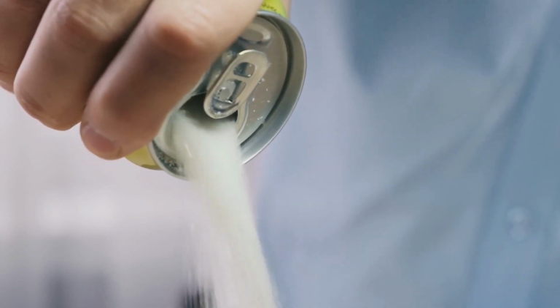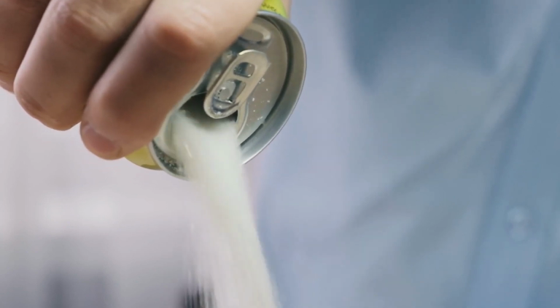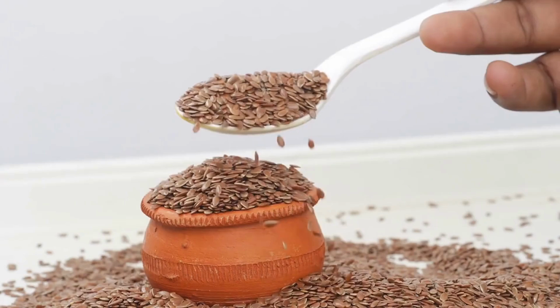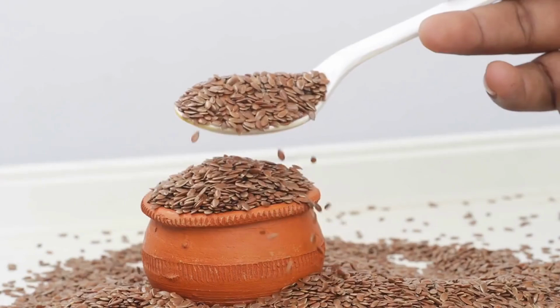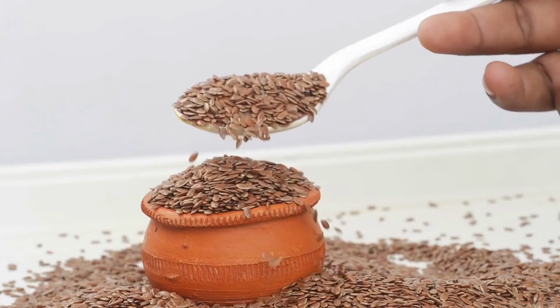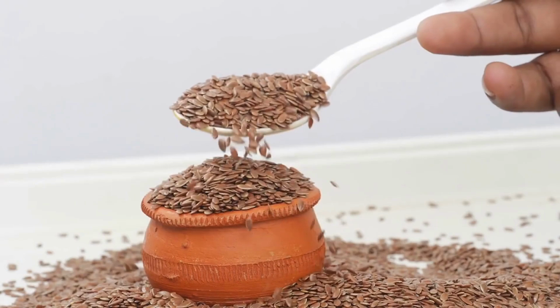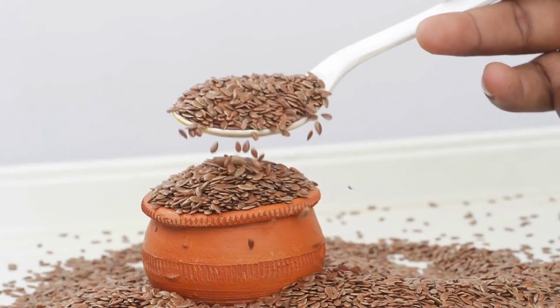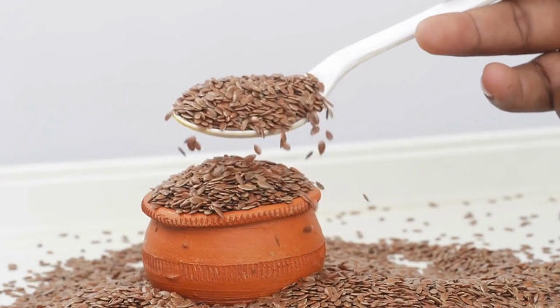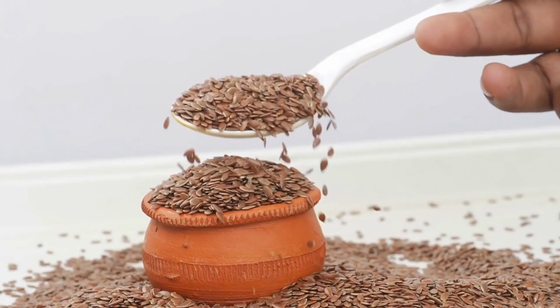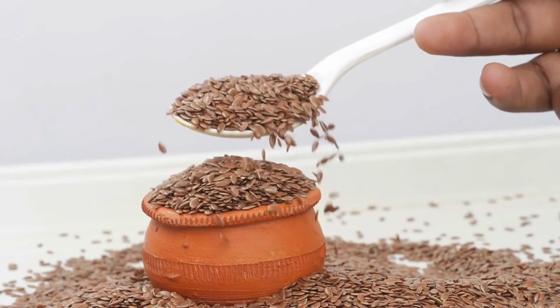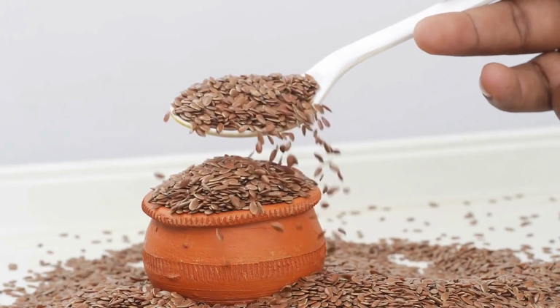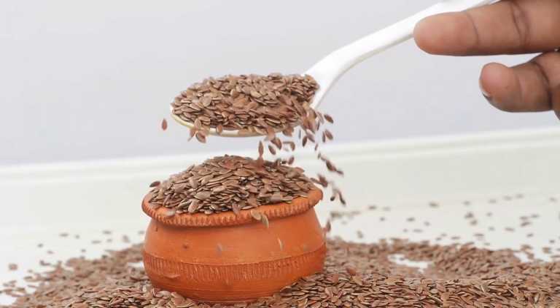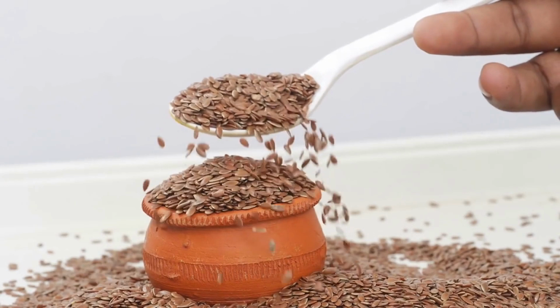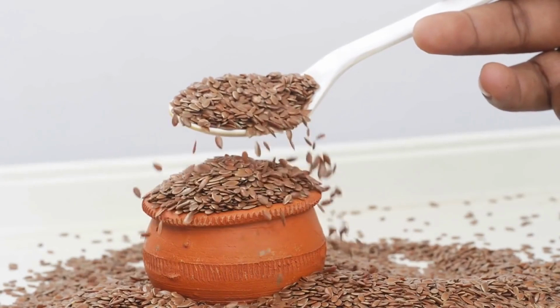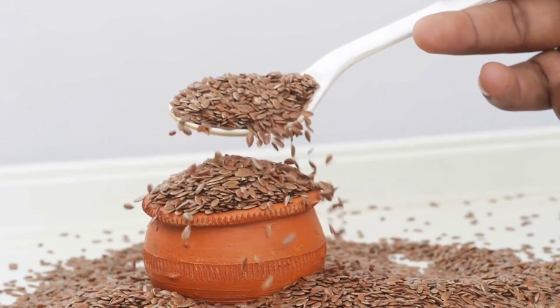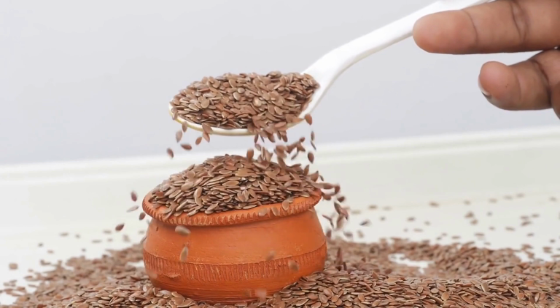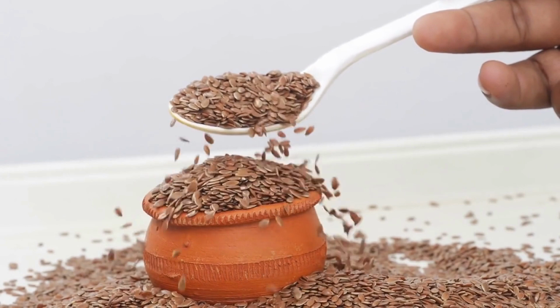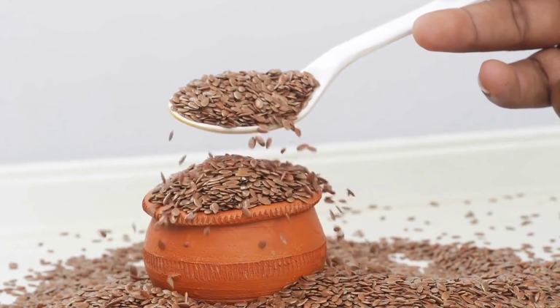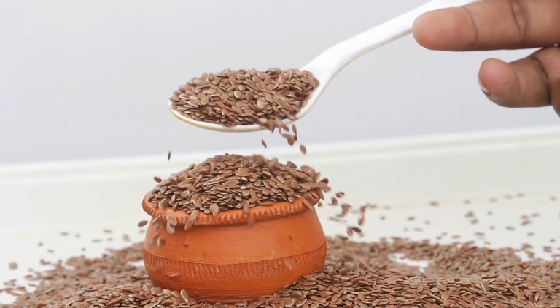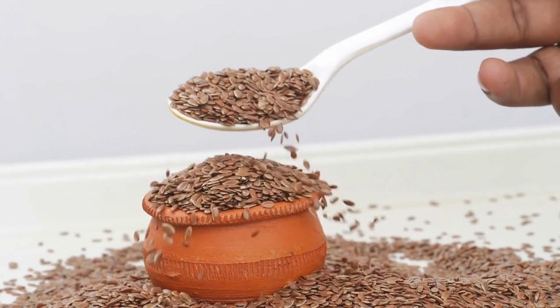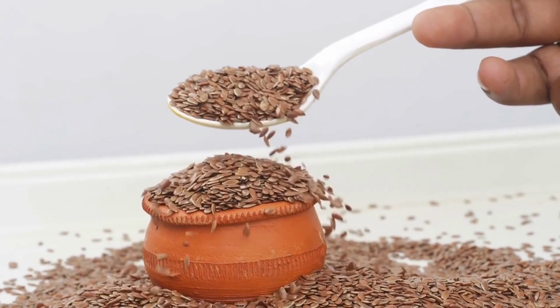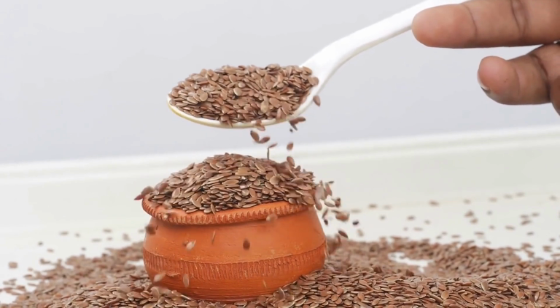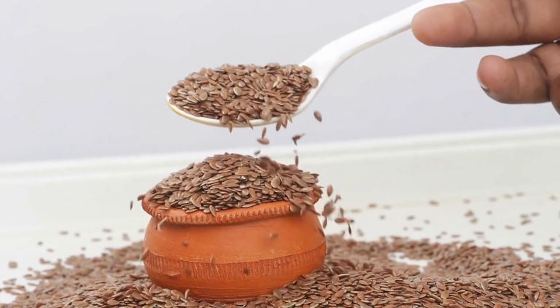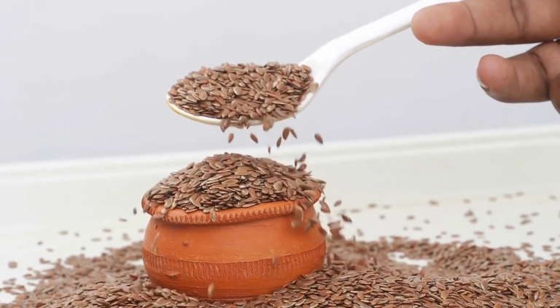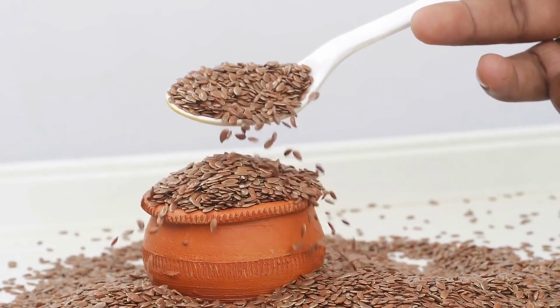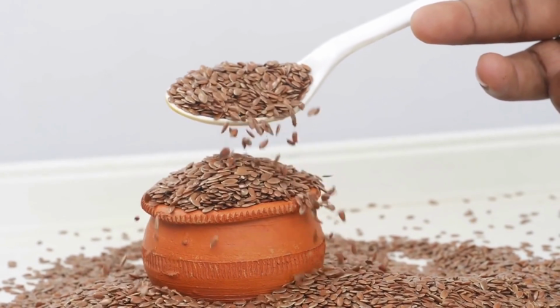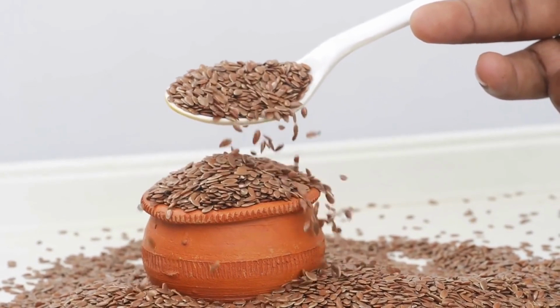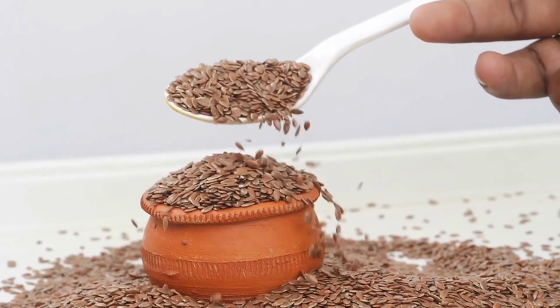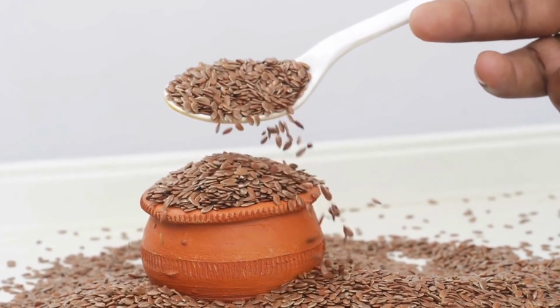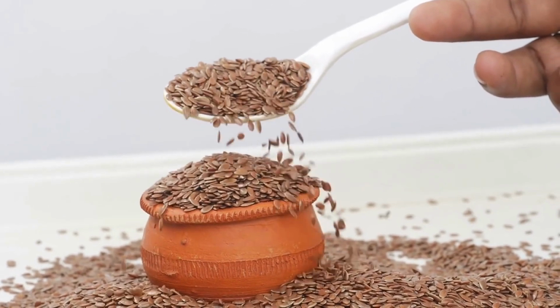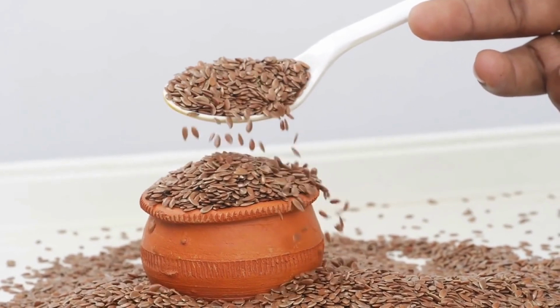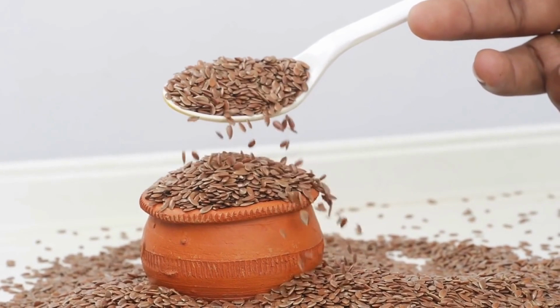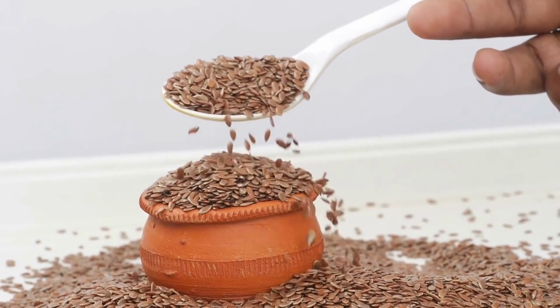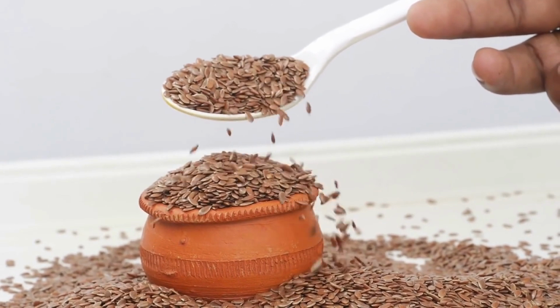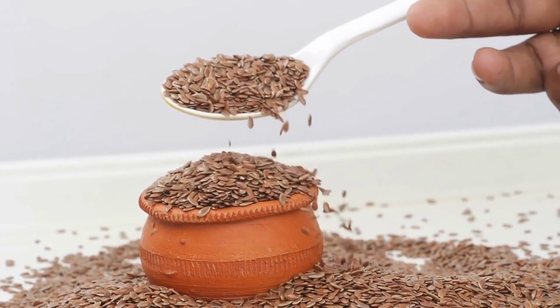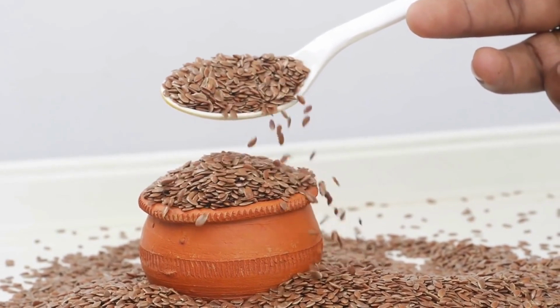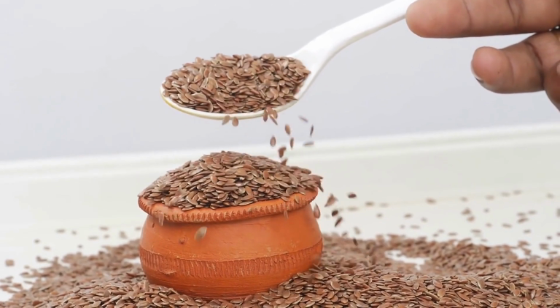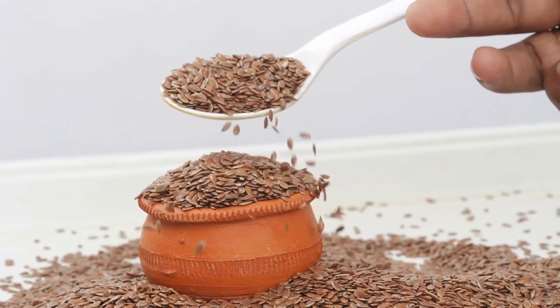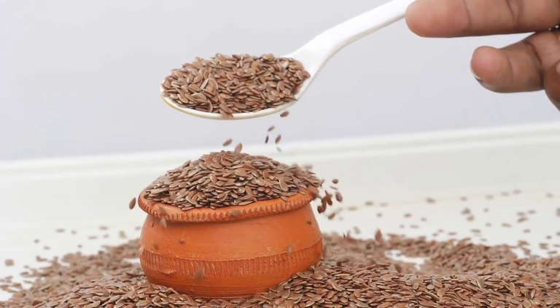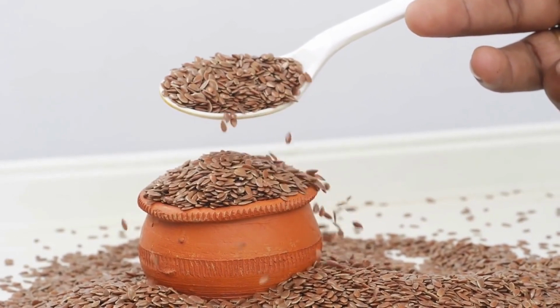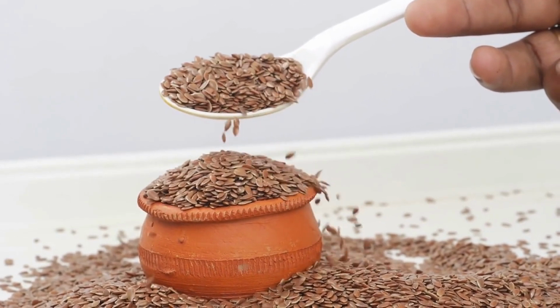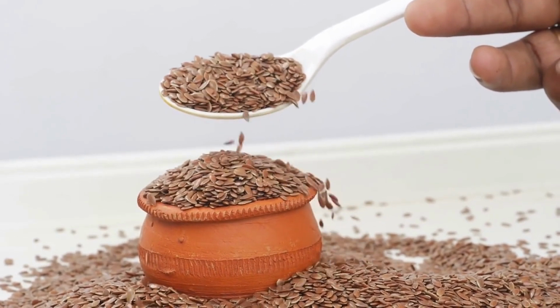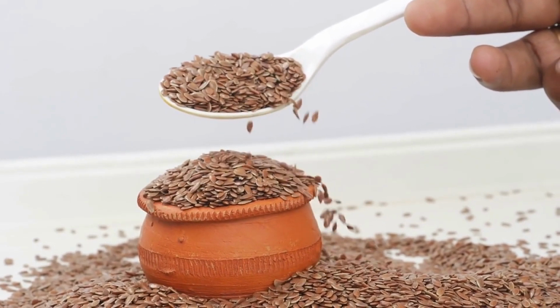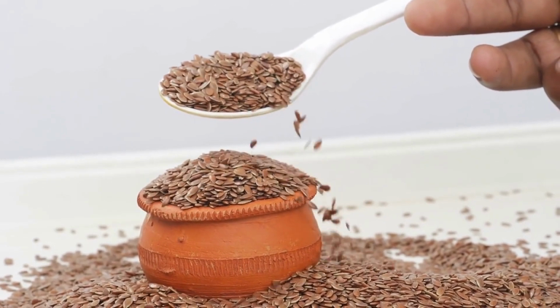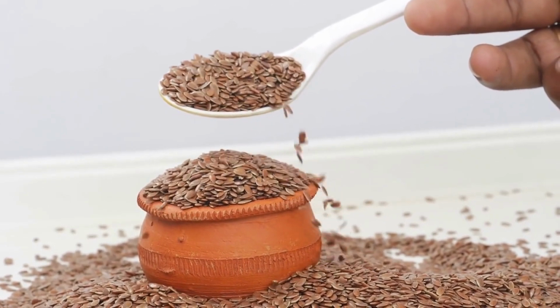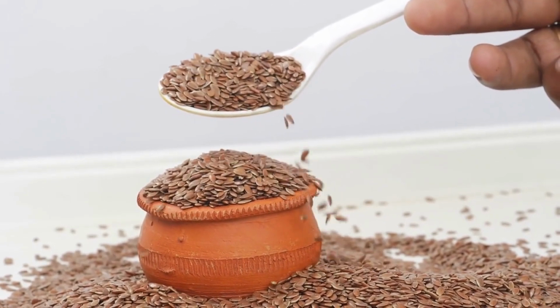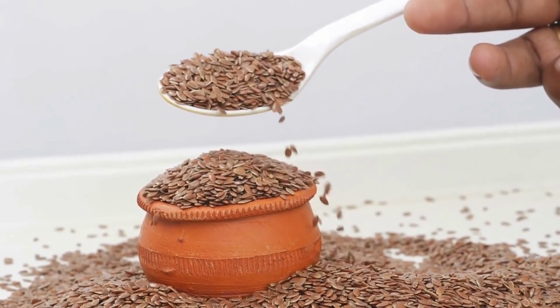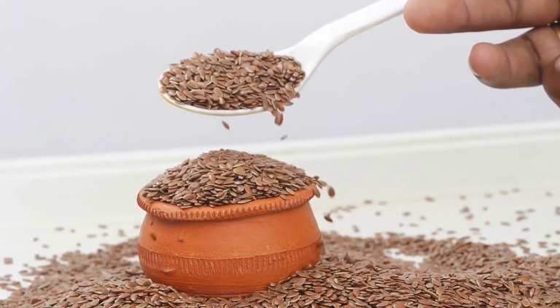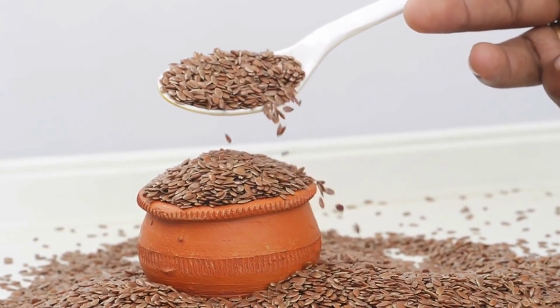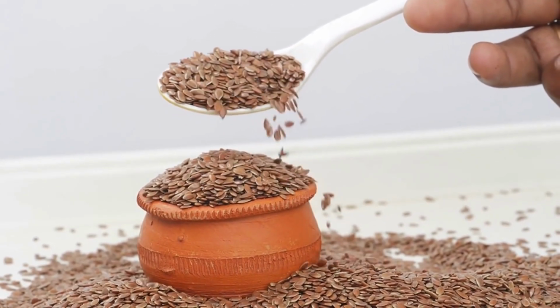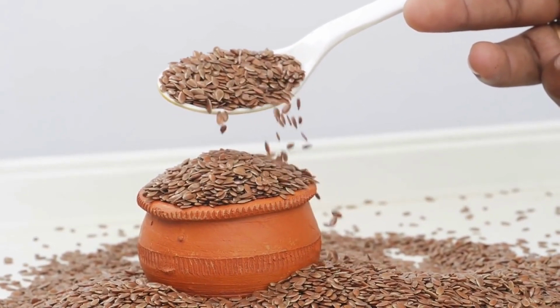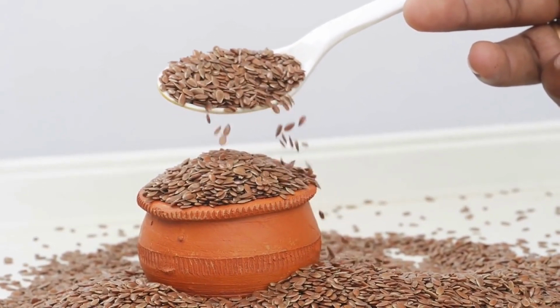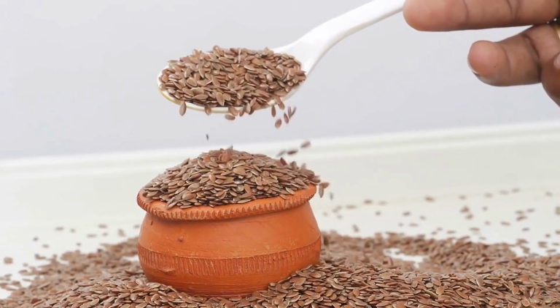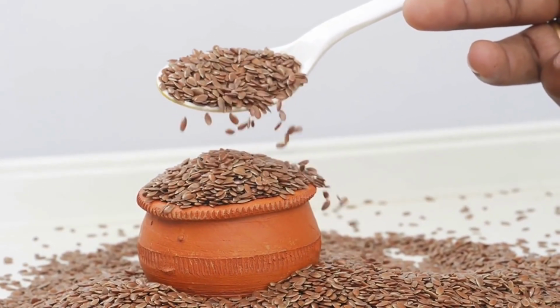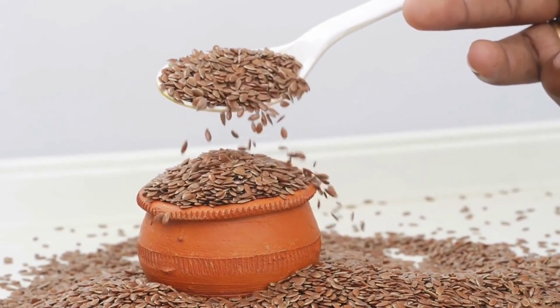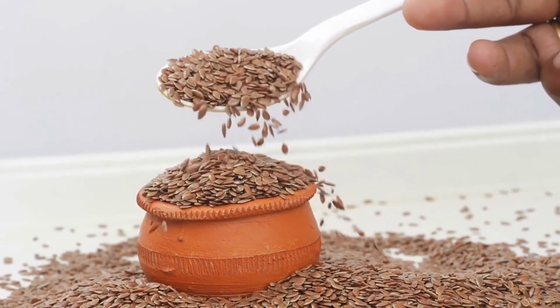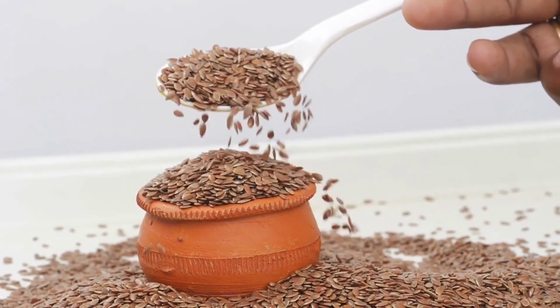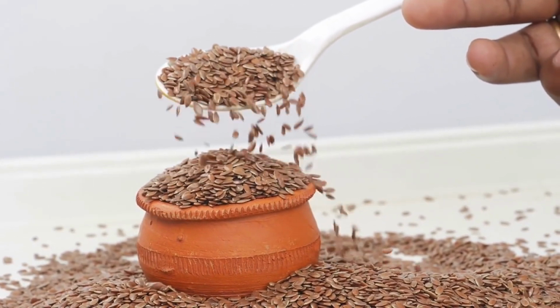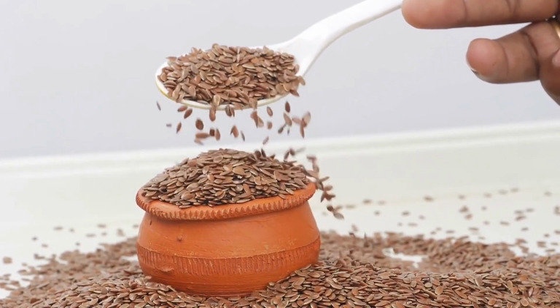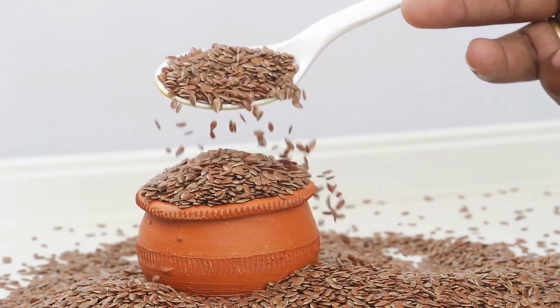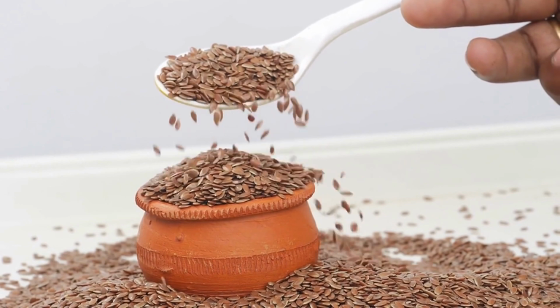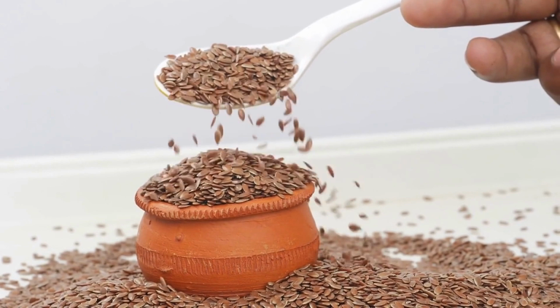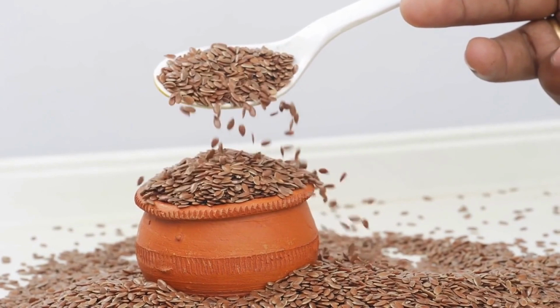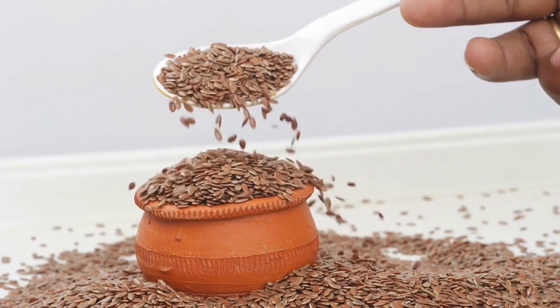In conclusion, flax seeds are easy to incorporate into your diet and offer health benefits that can make a difference to your overall well-being.